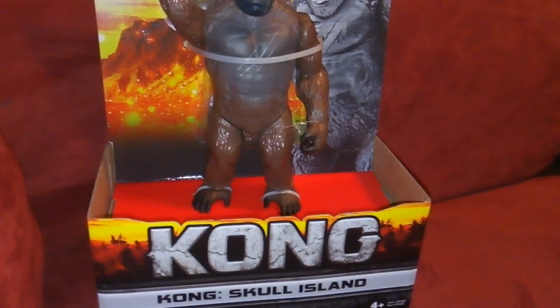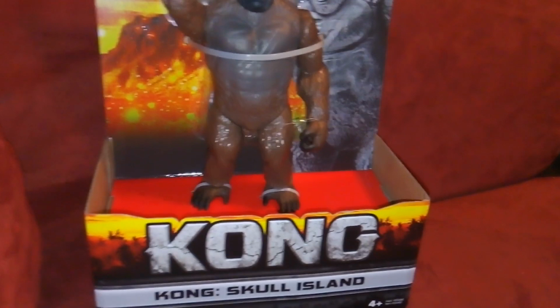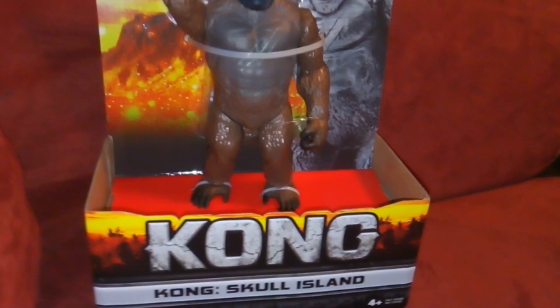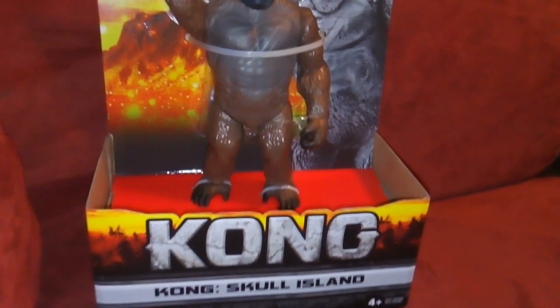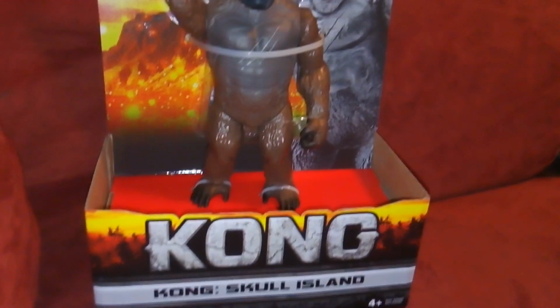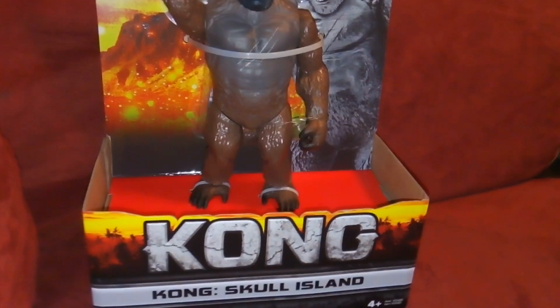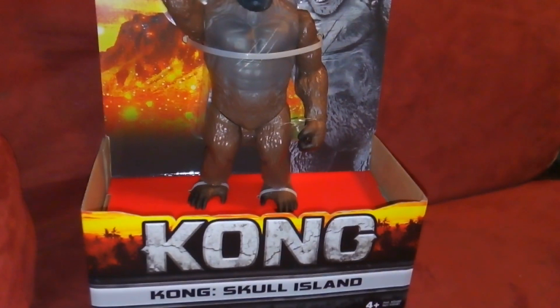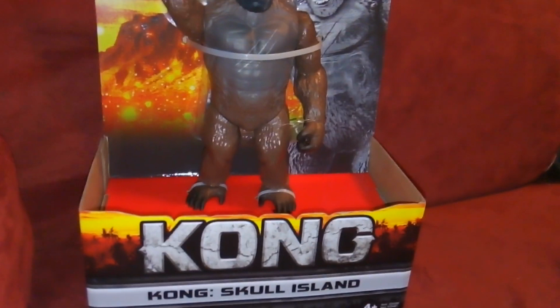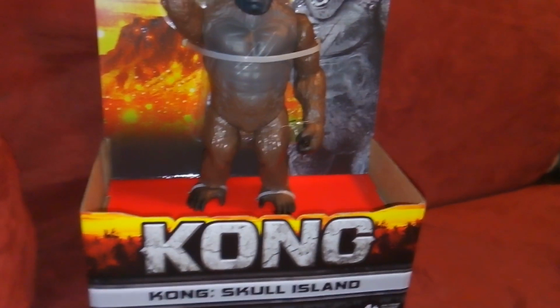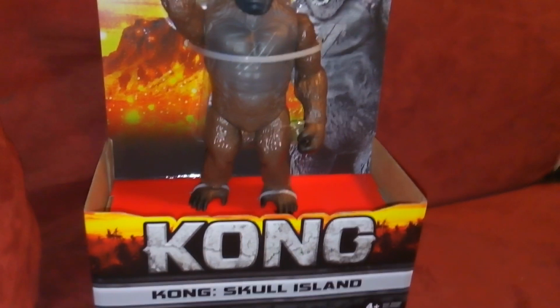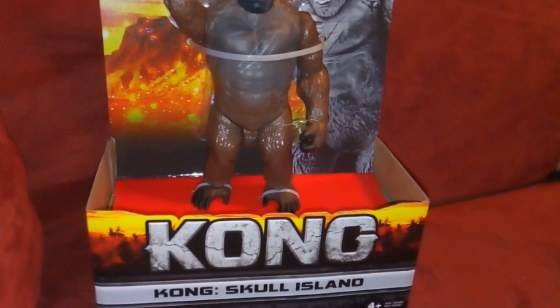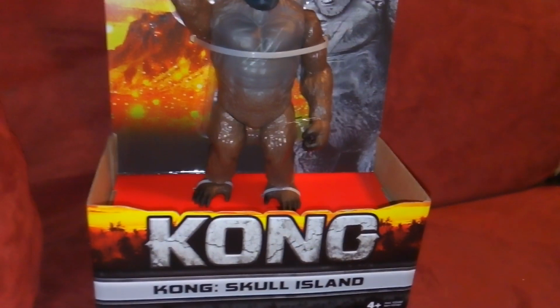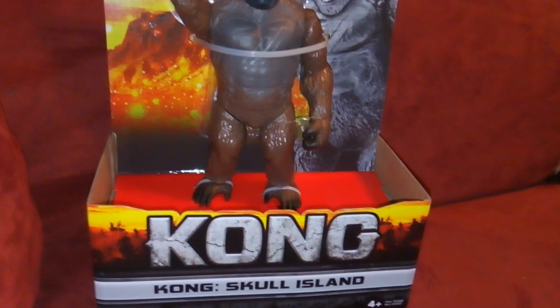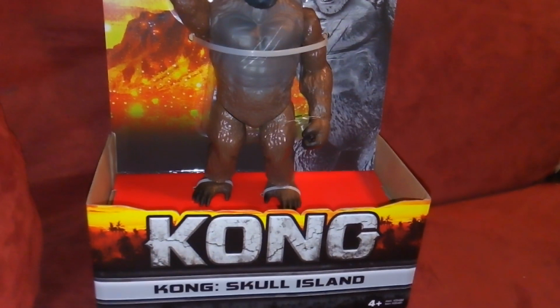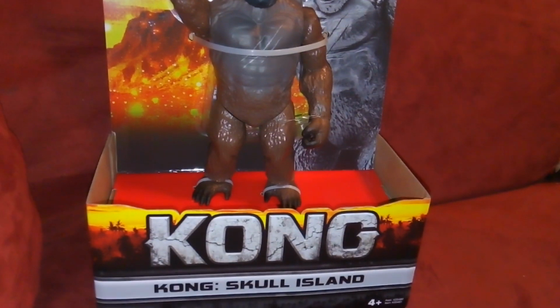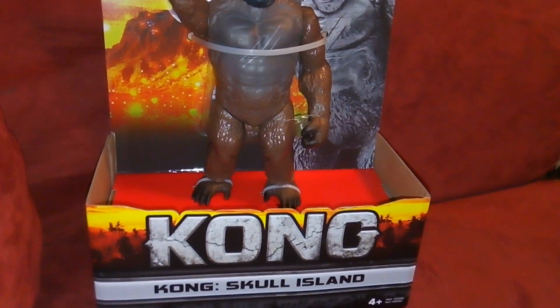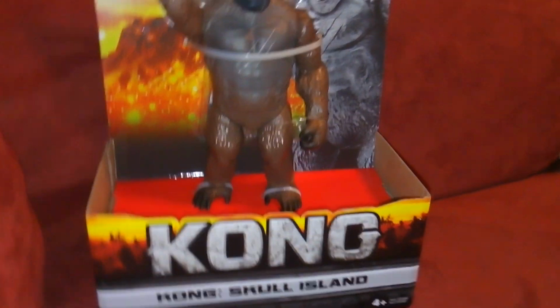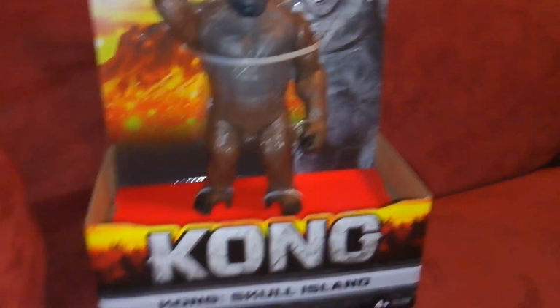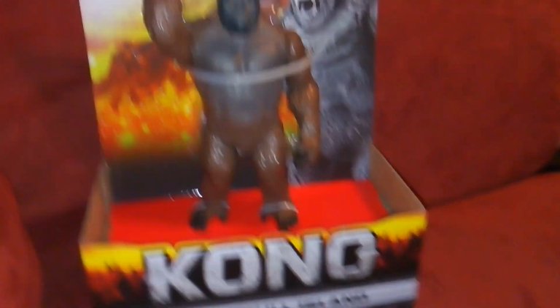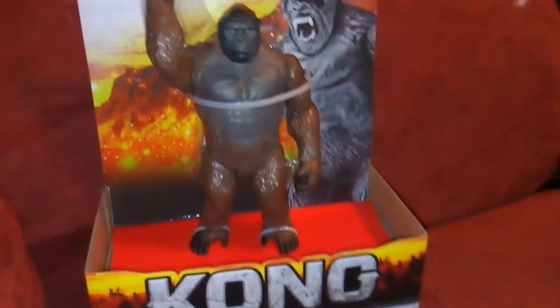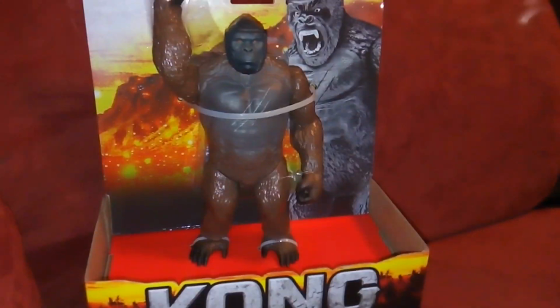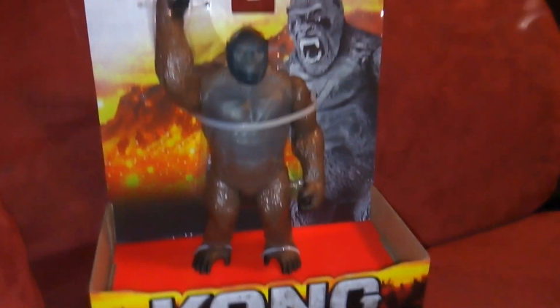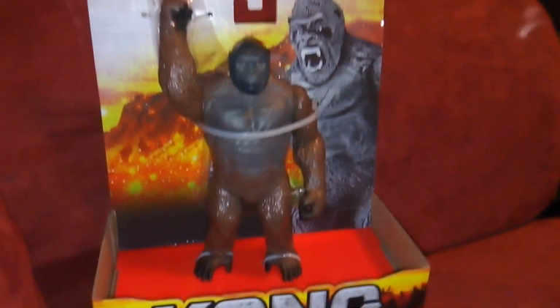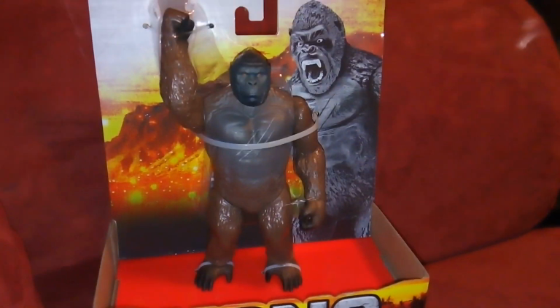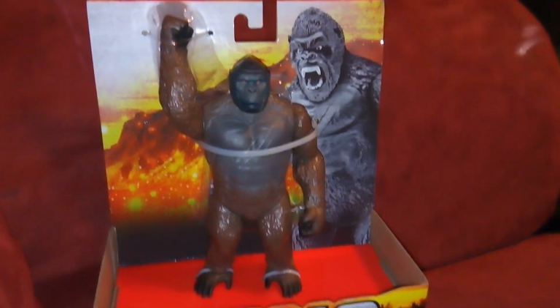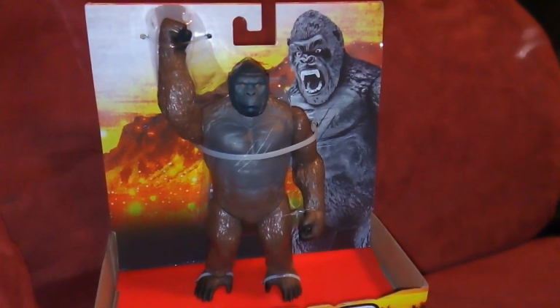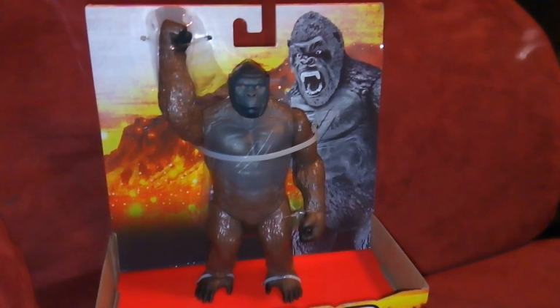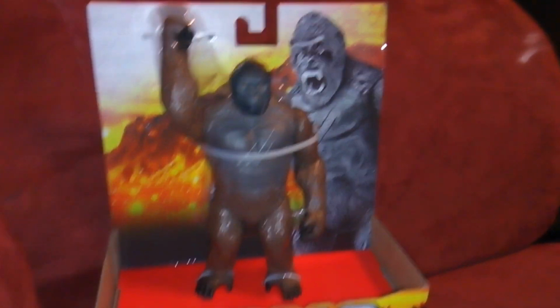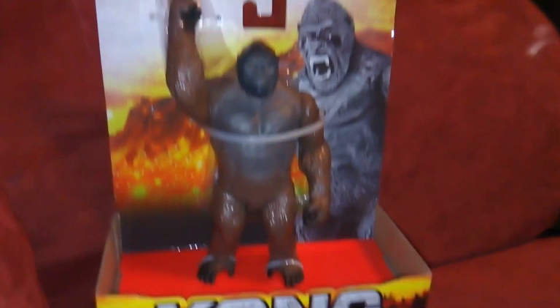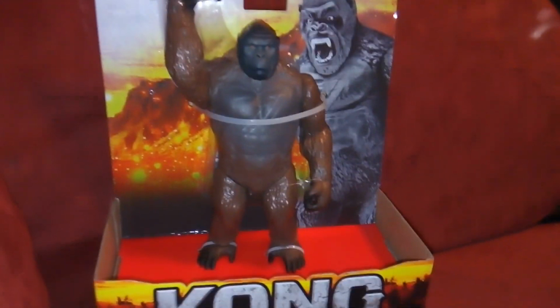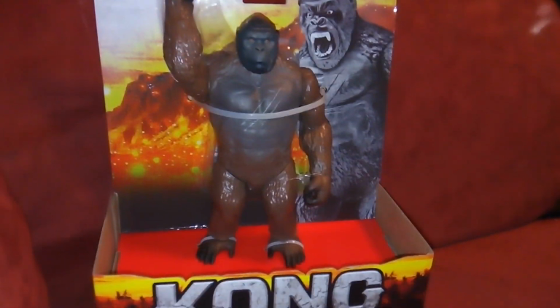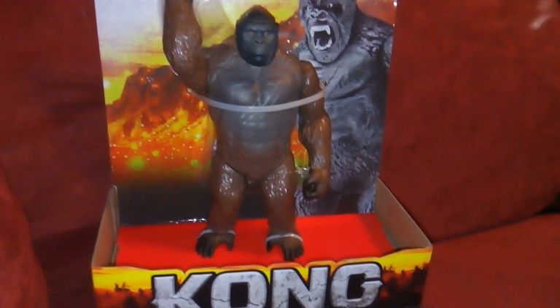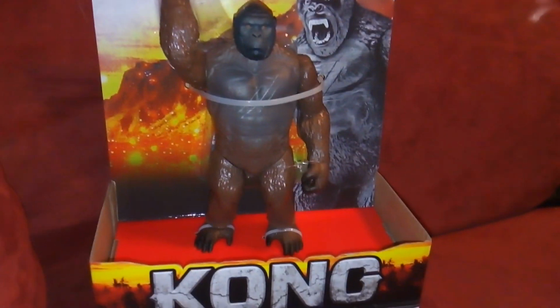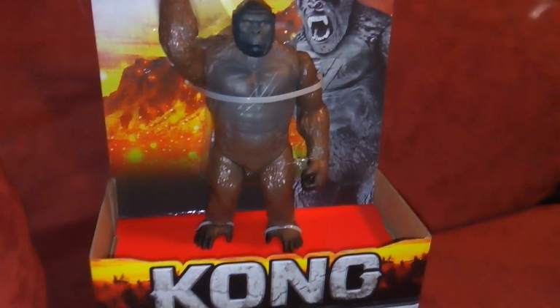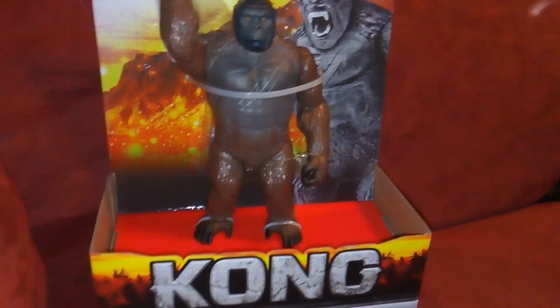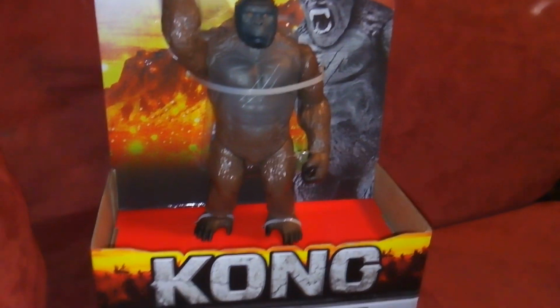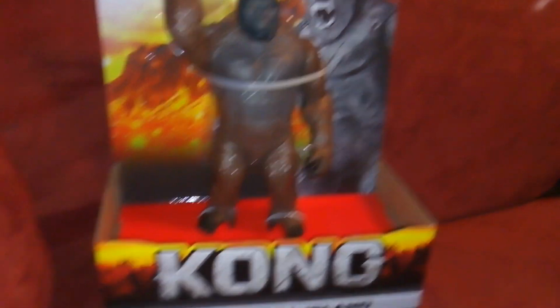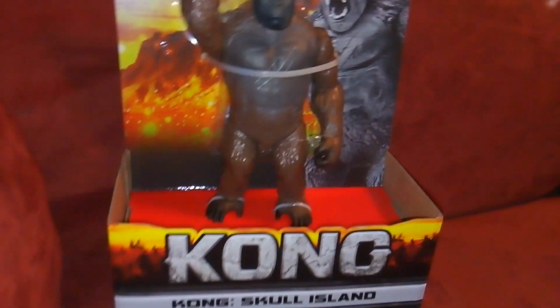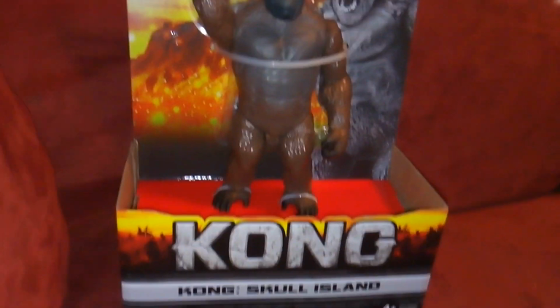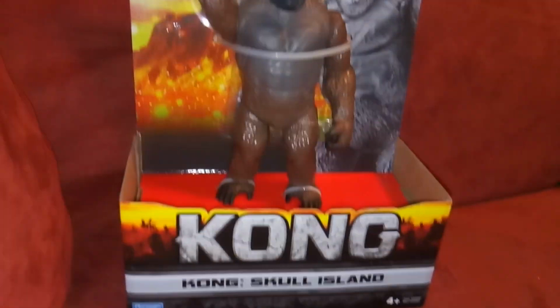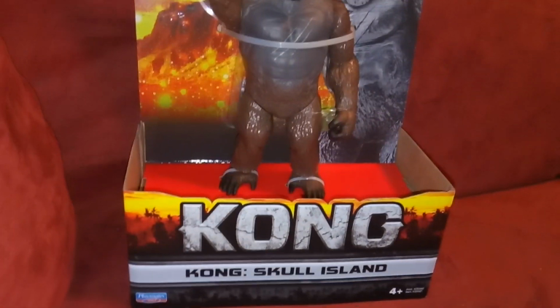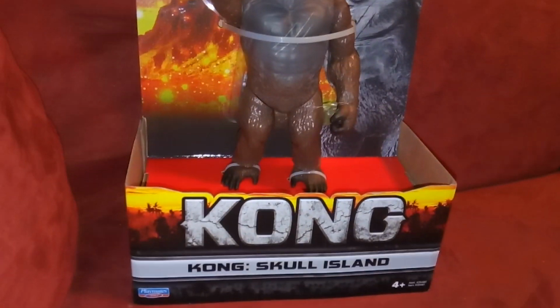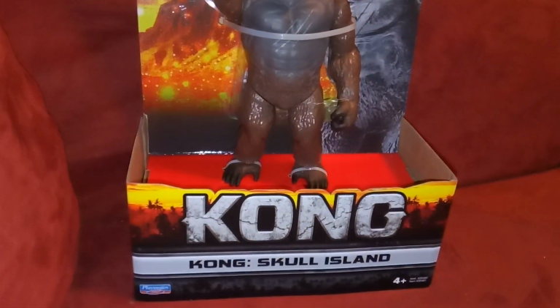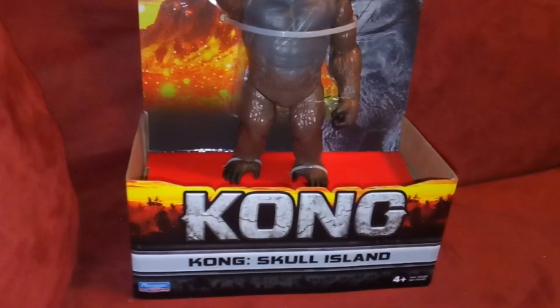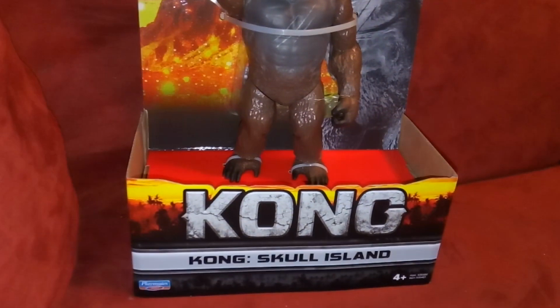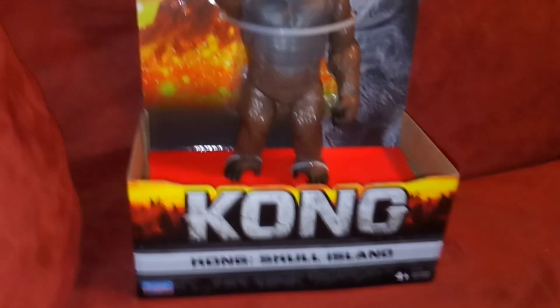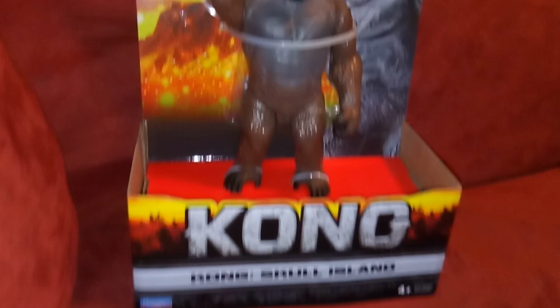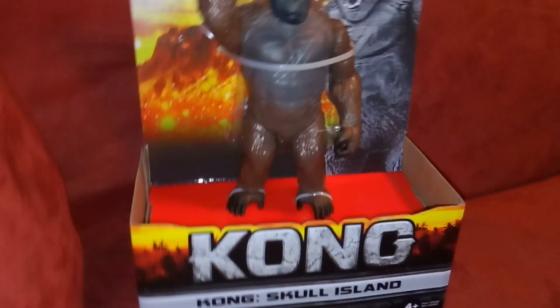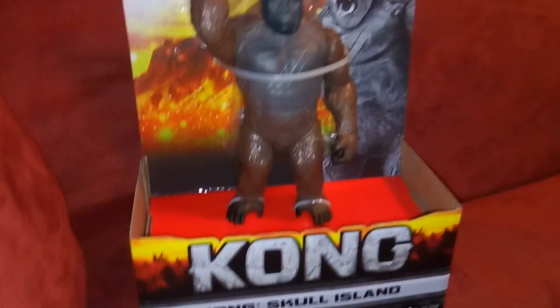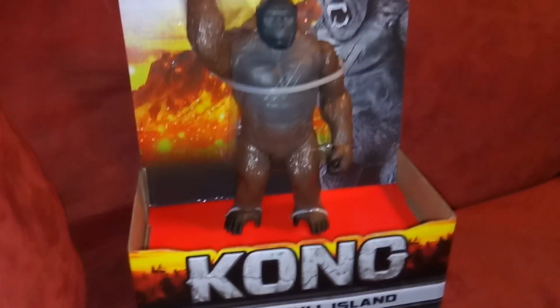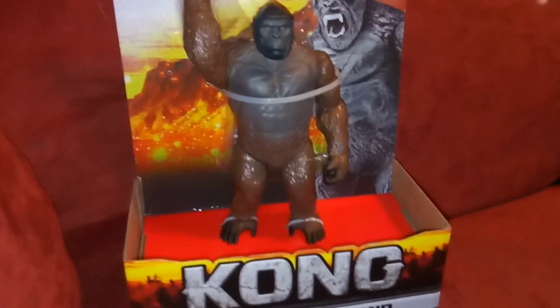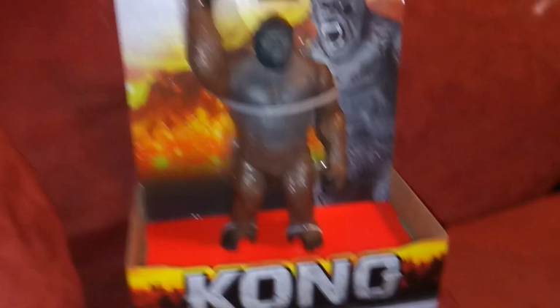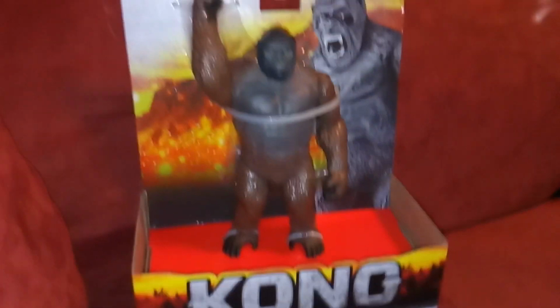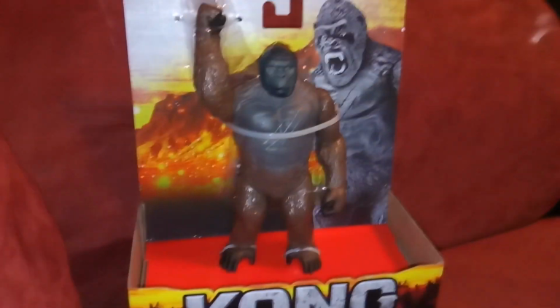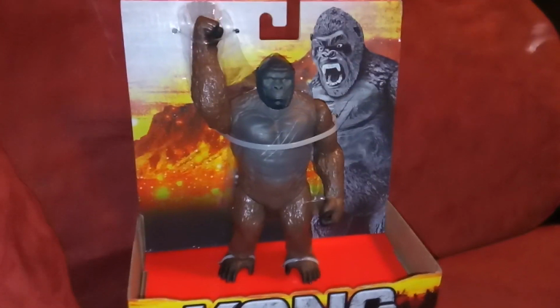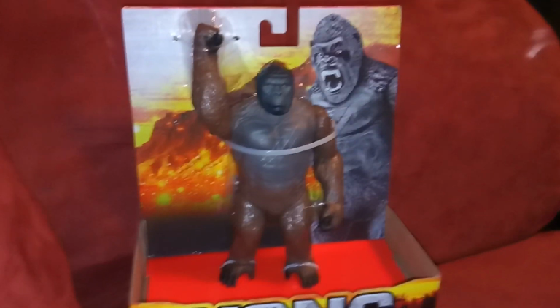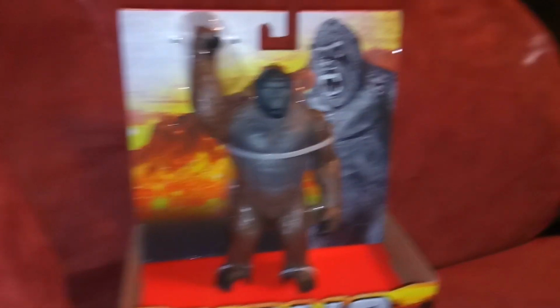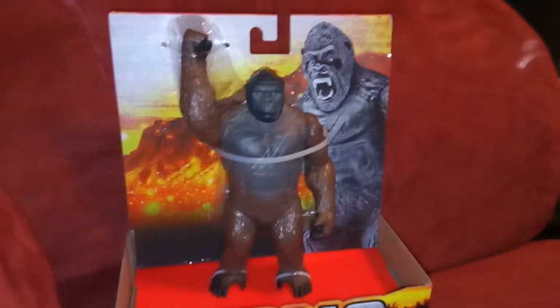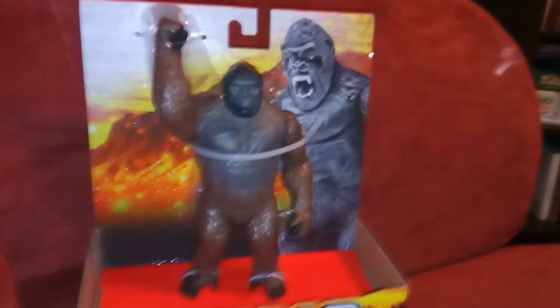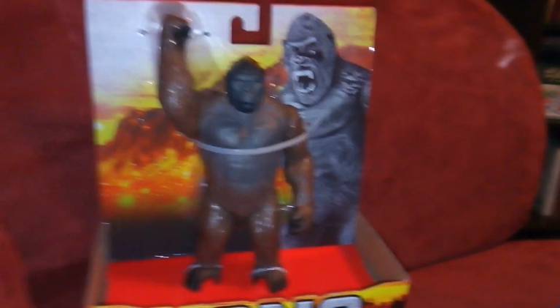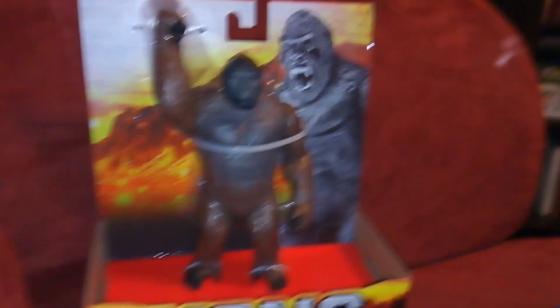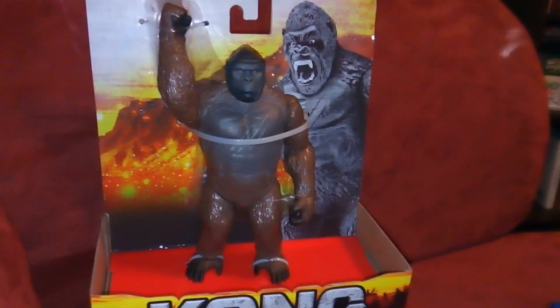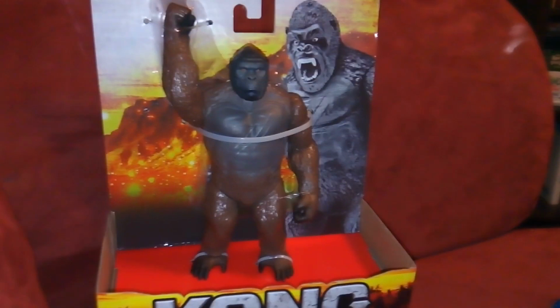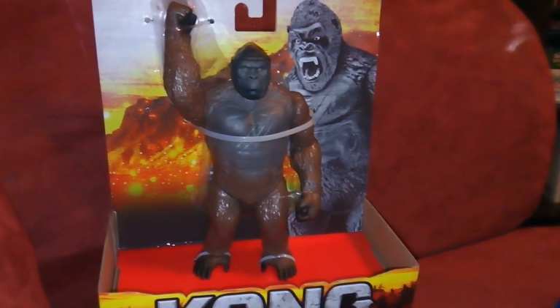Hey guys, welcome to AtariStory7. Today is very blessed. I picked up this item and I'm reviewing it. It's the Kong from Kong Skull Island.